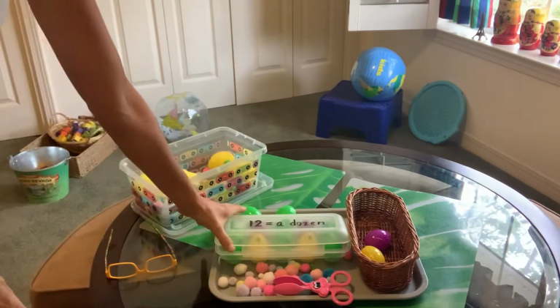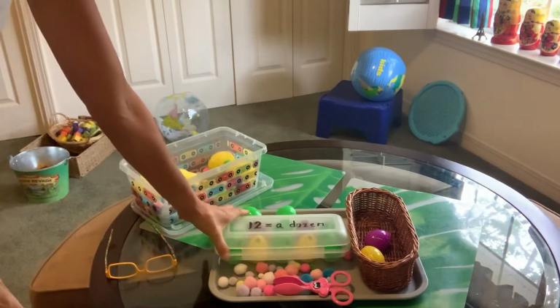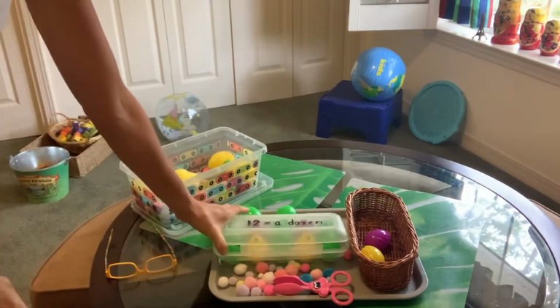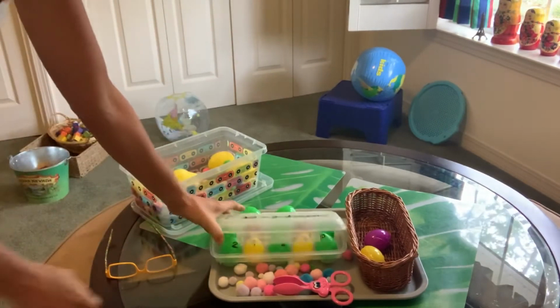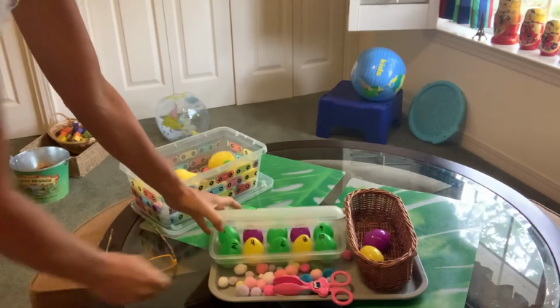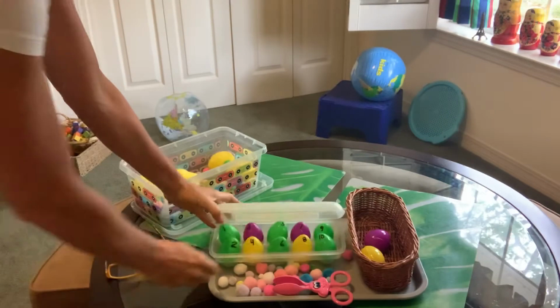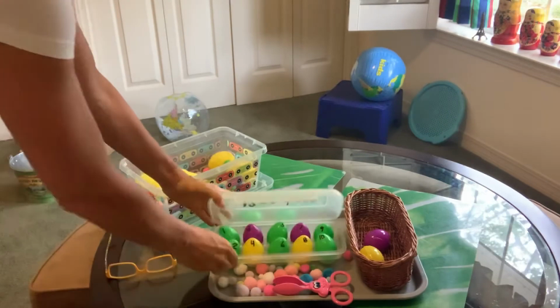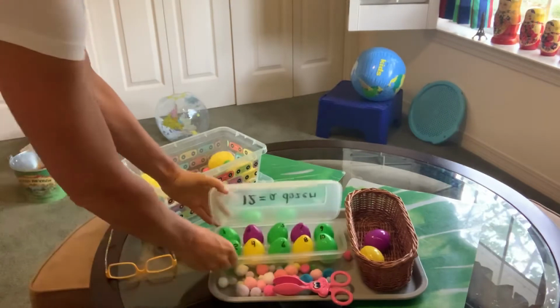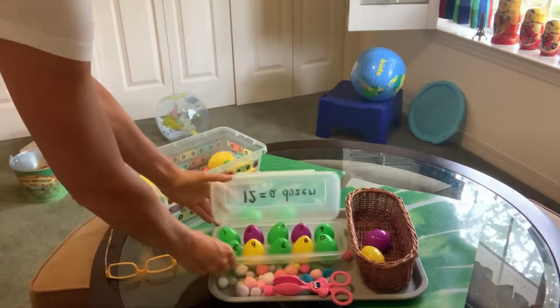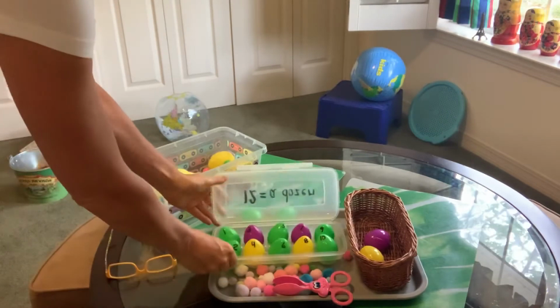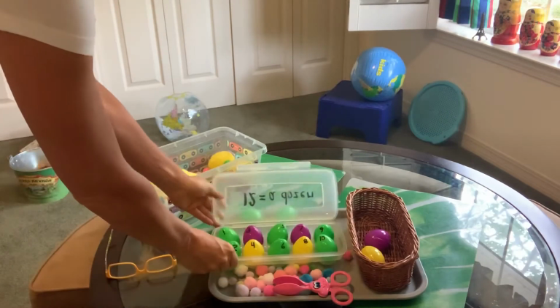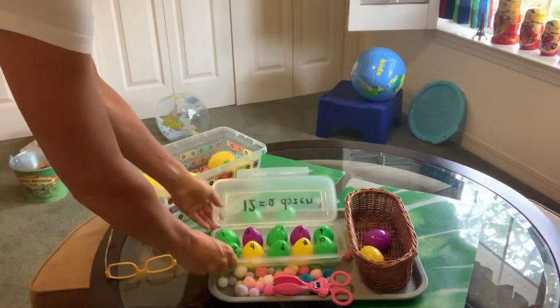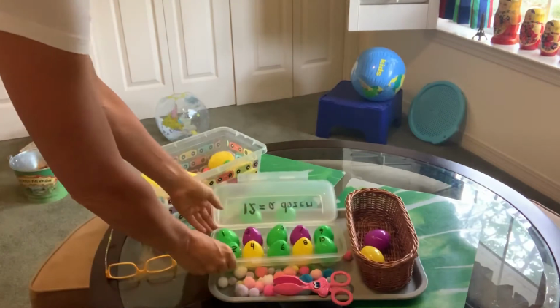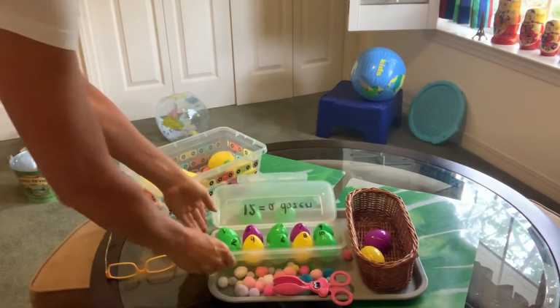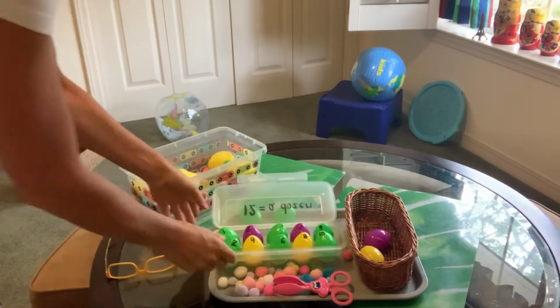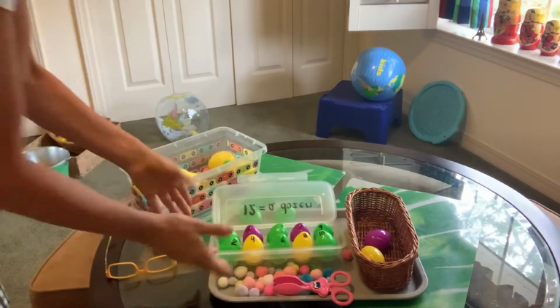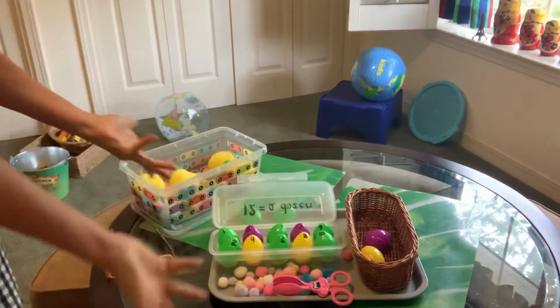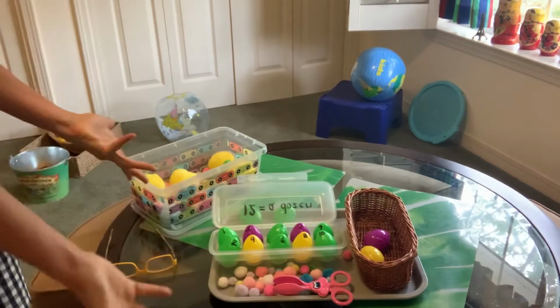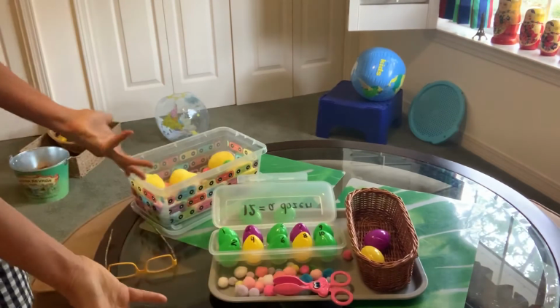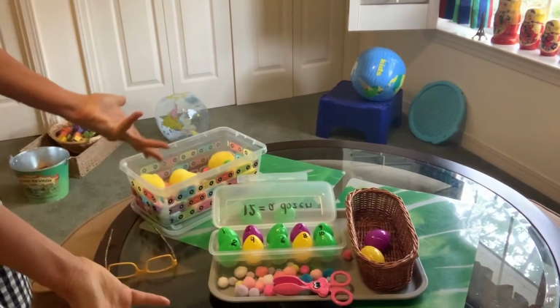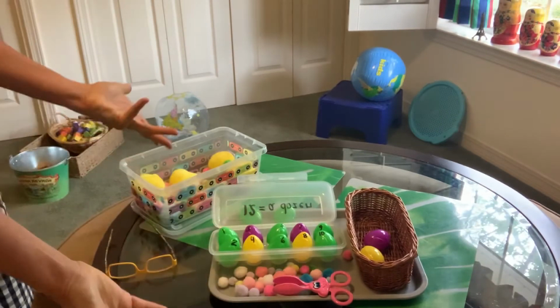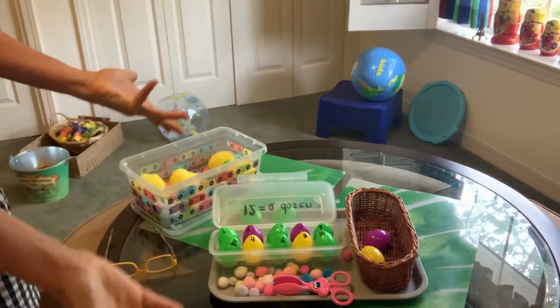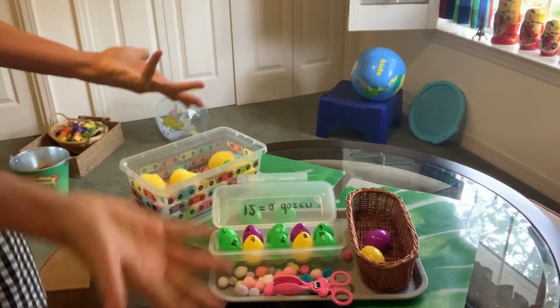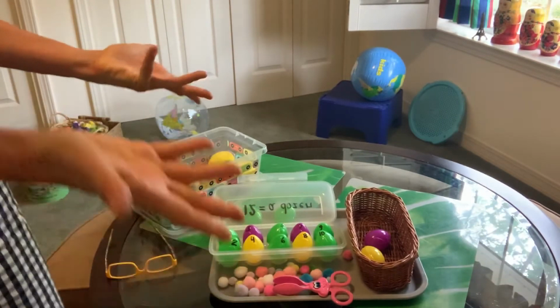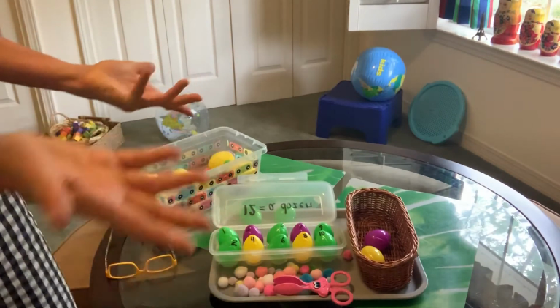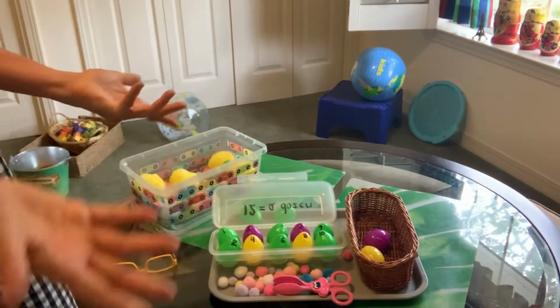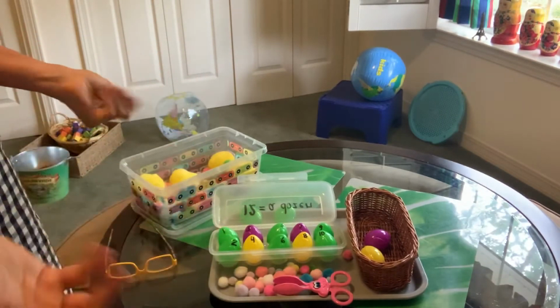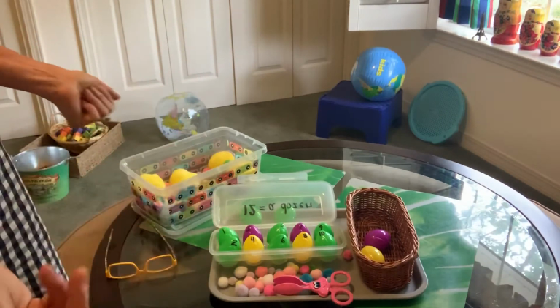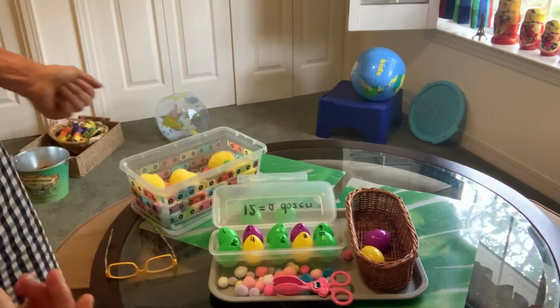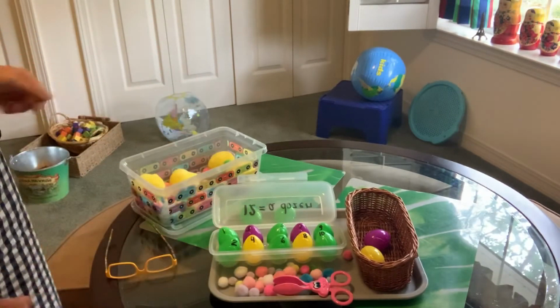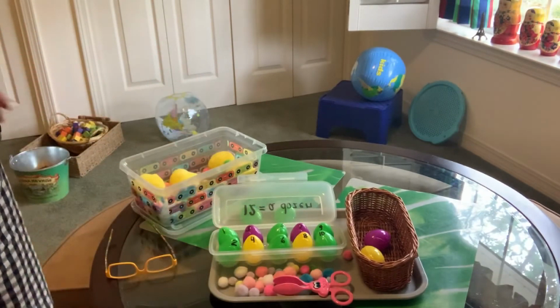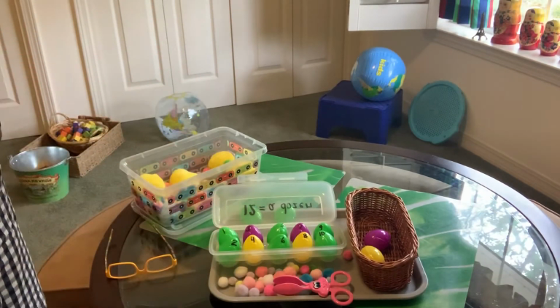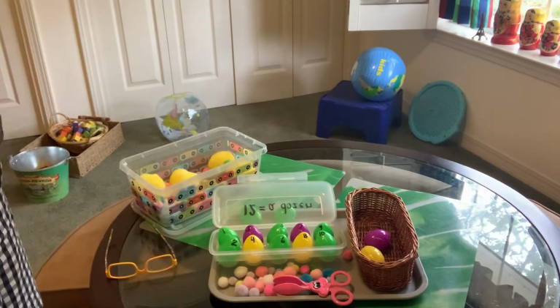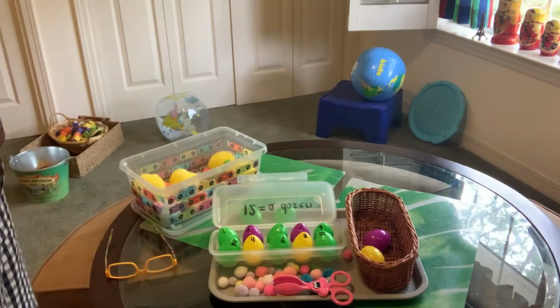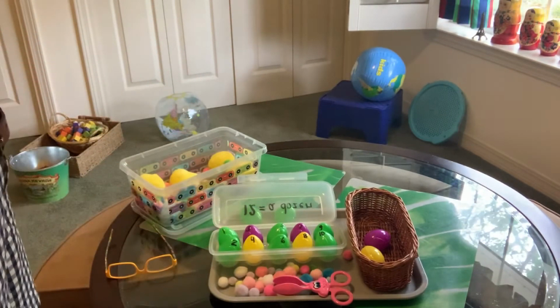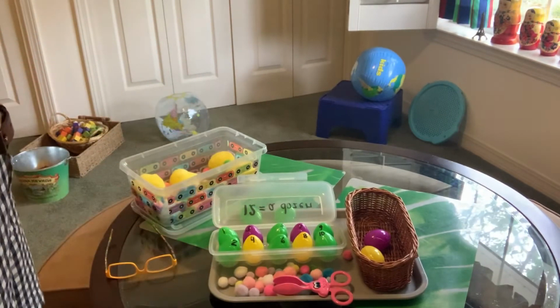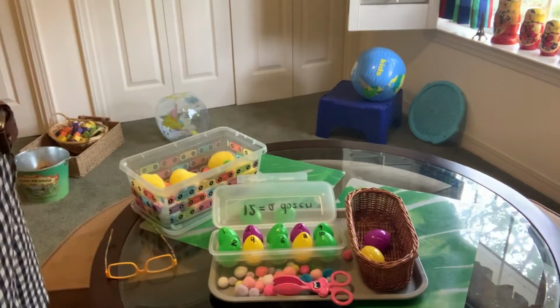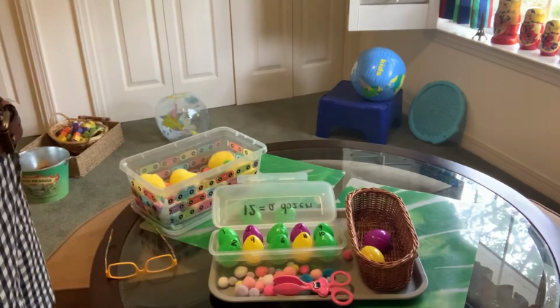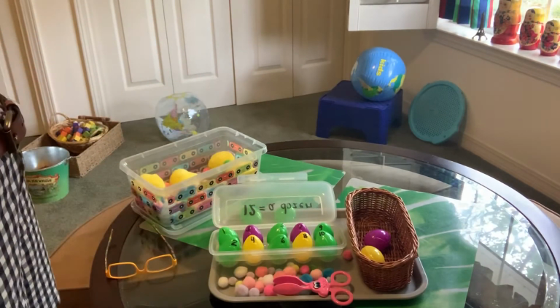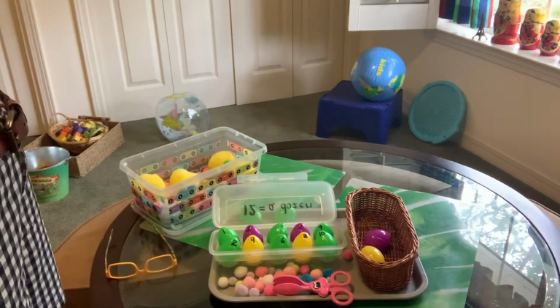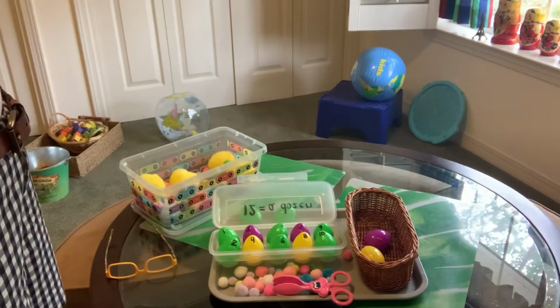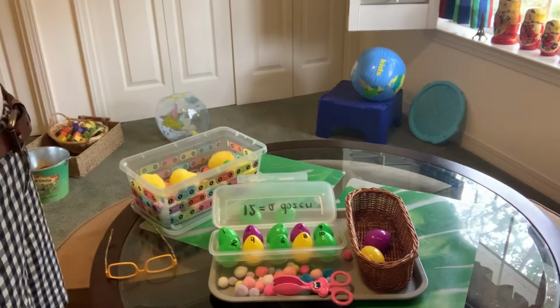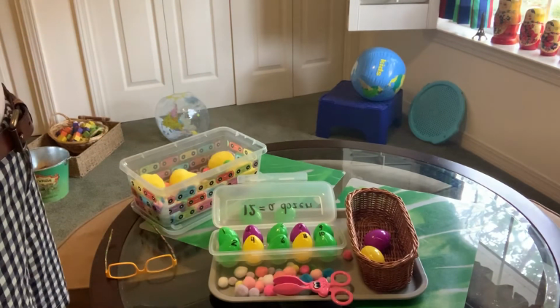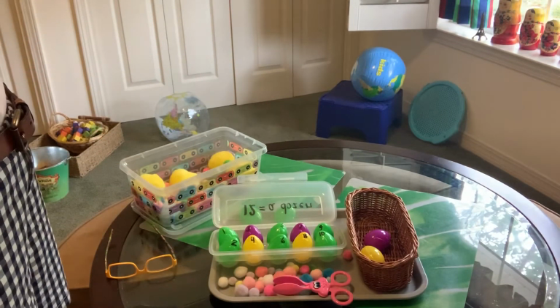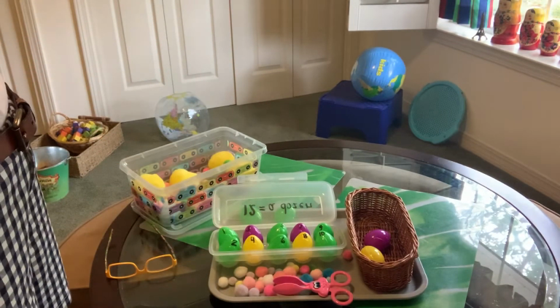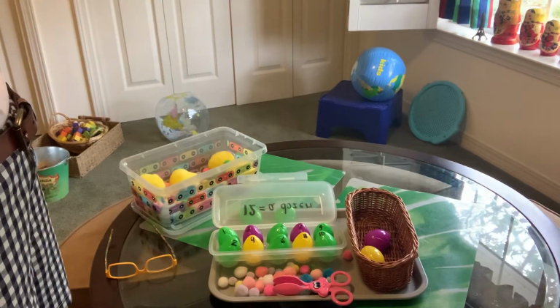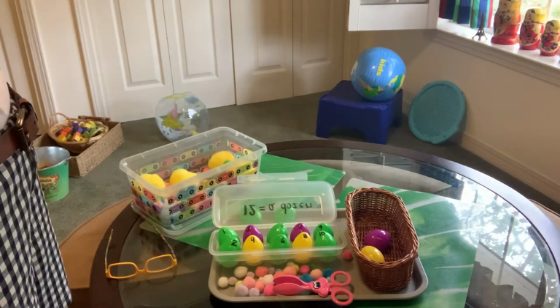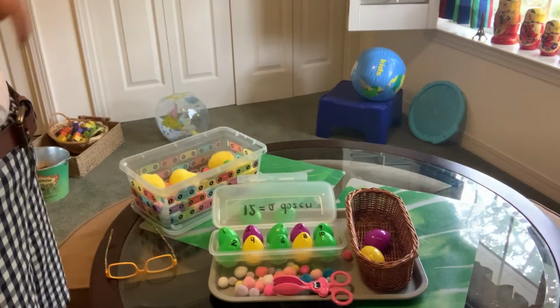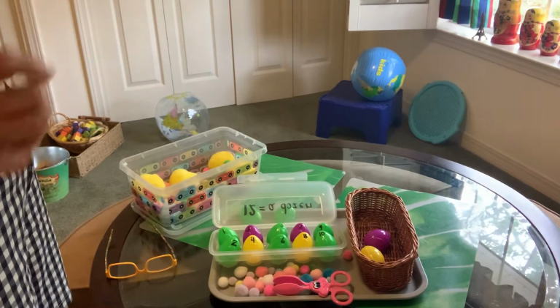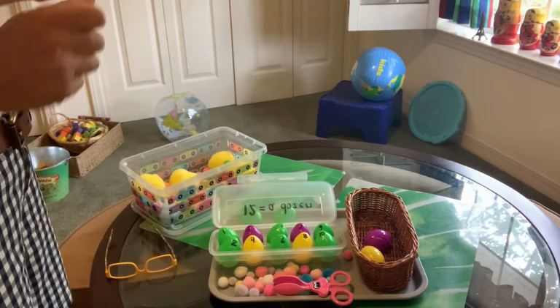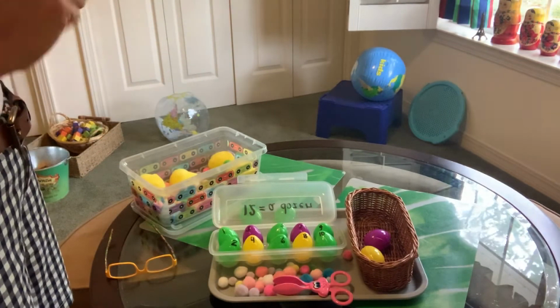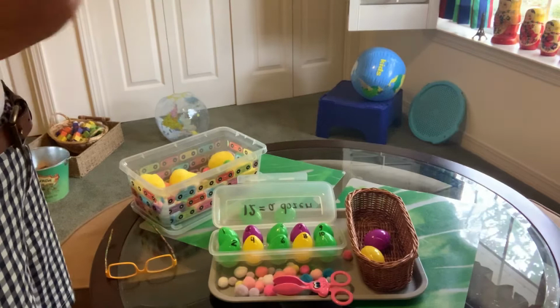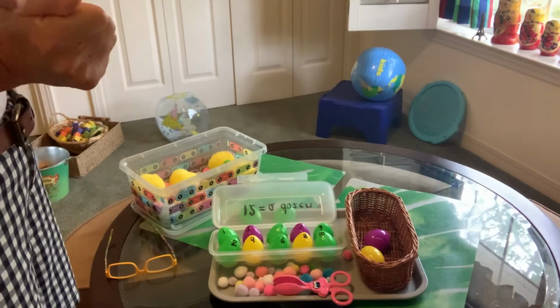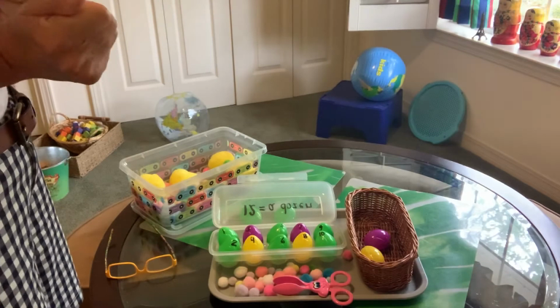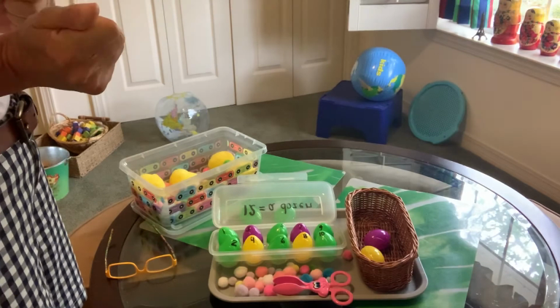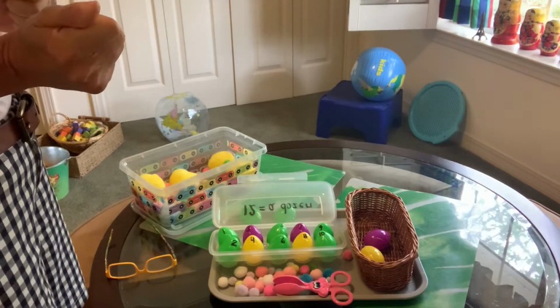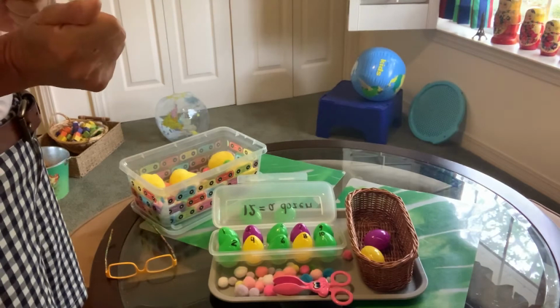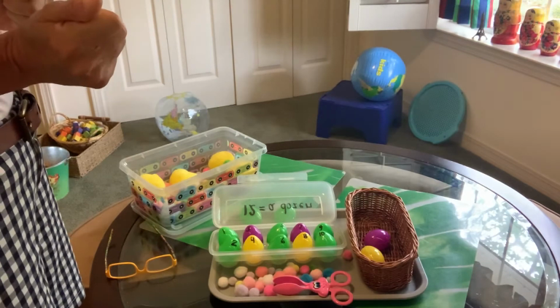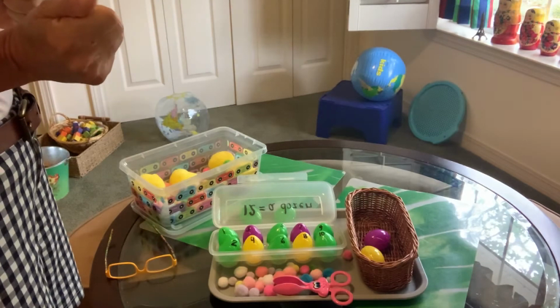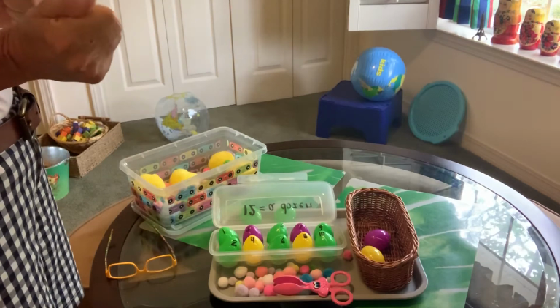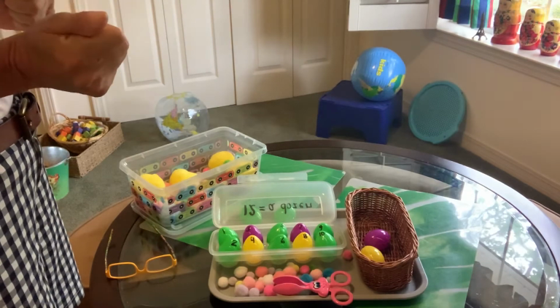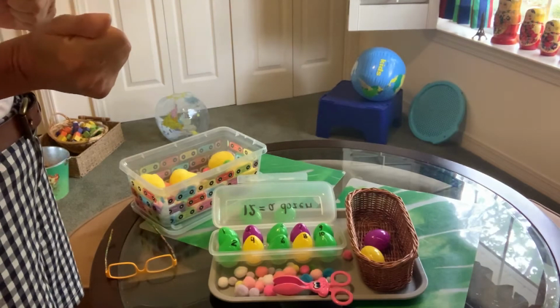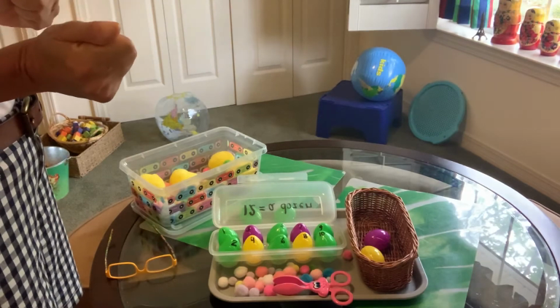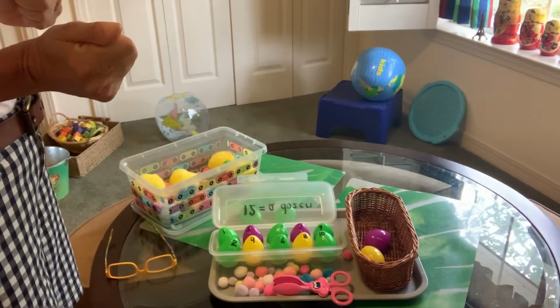I do have plastic Easter eggs. If you do, that's great. If not, you can use other objects or write things on a paper — the same thing.